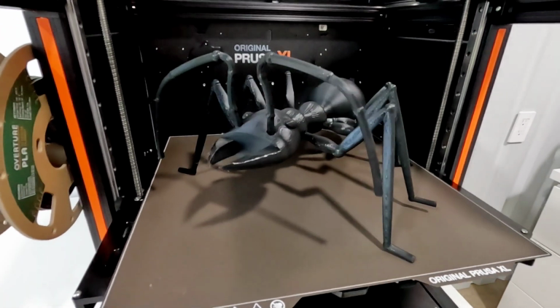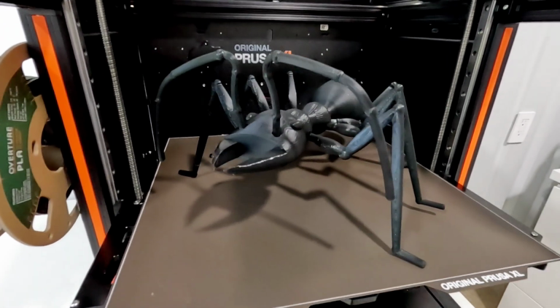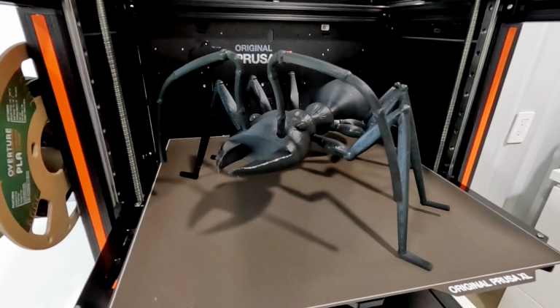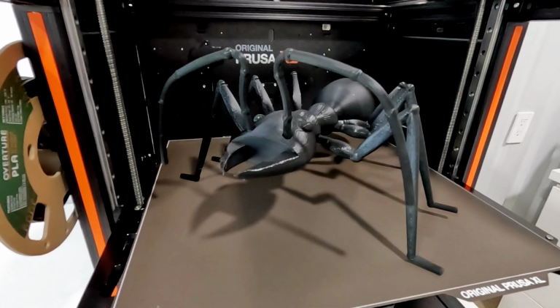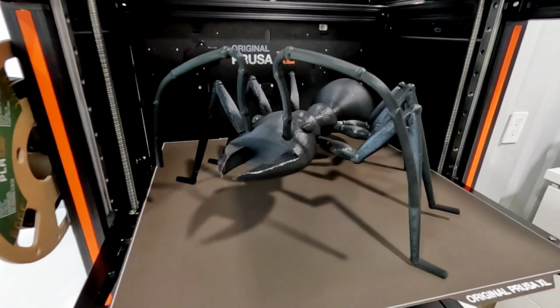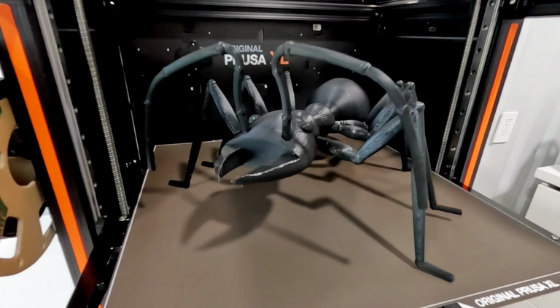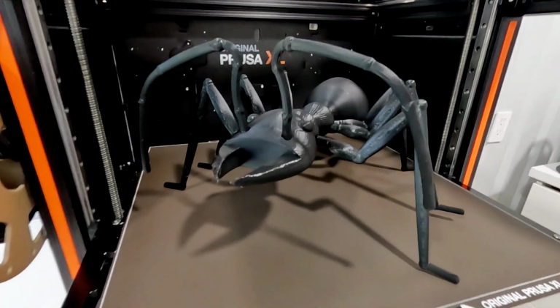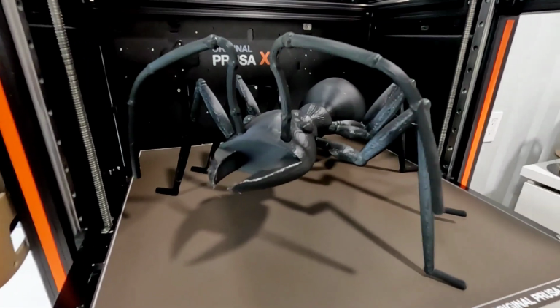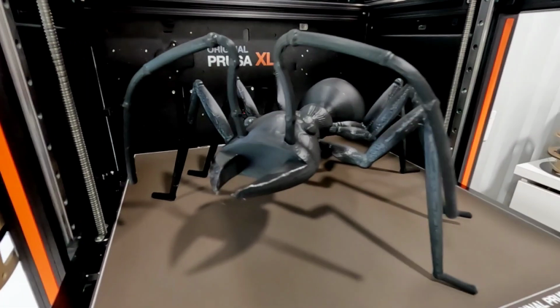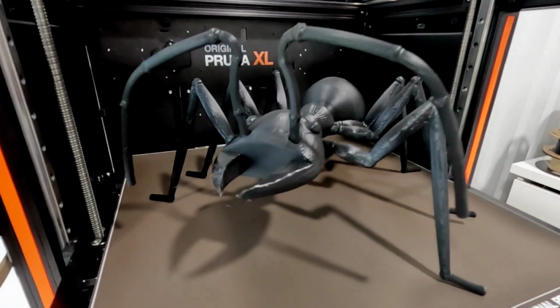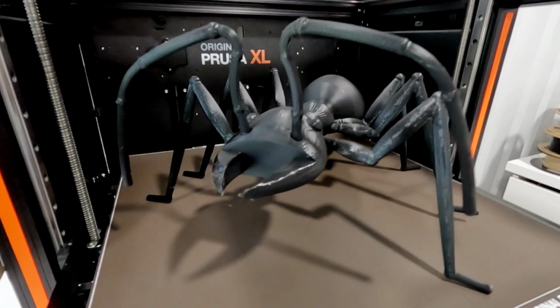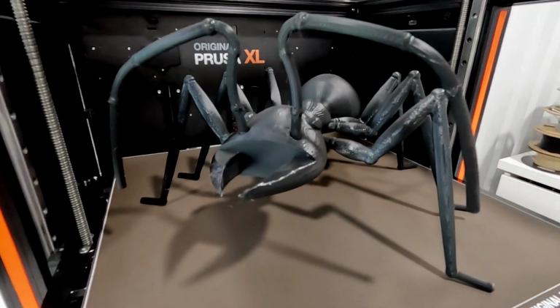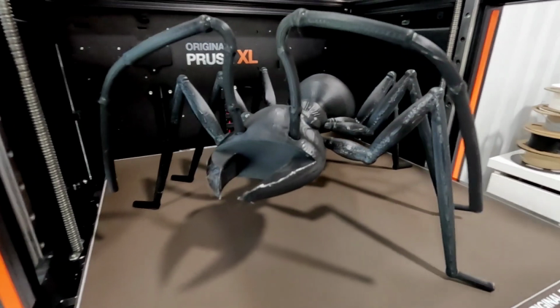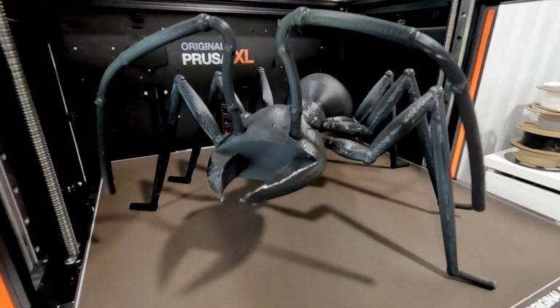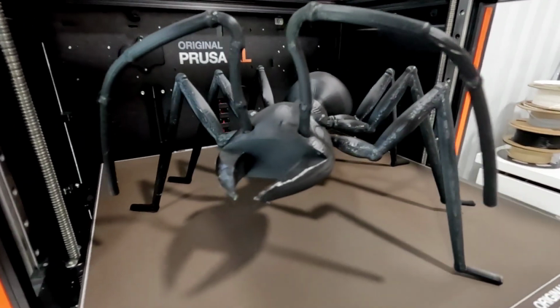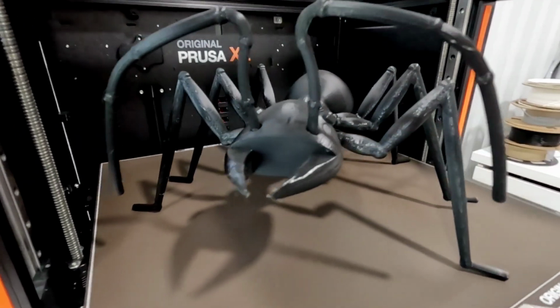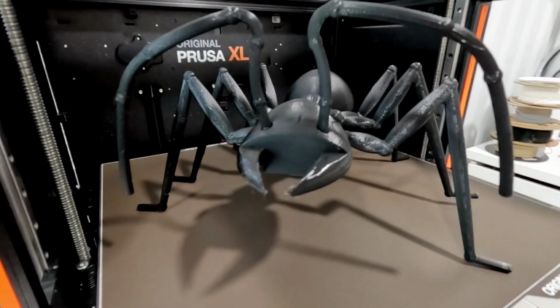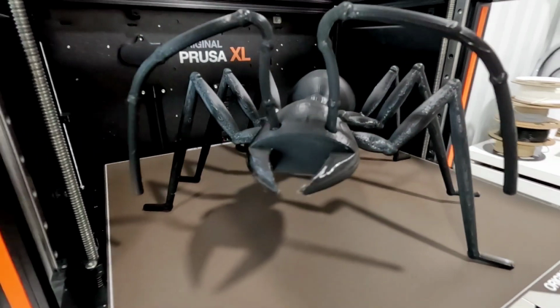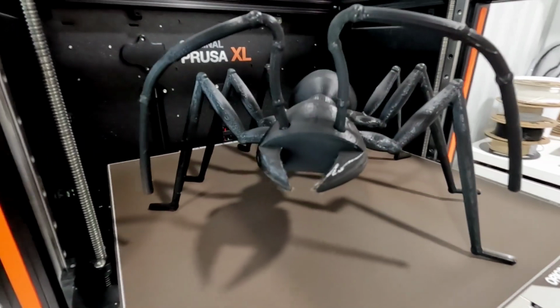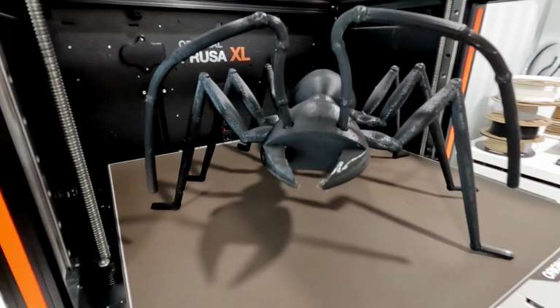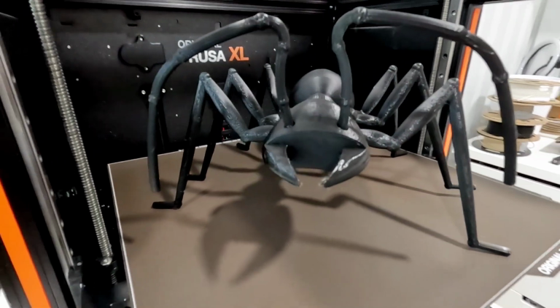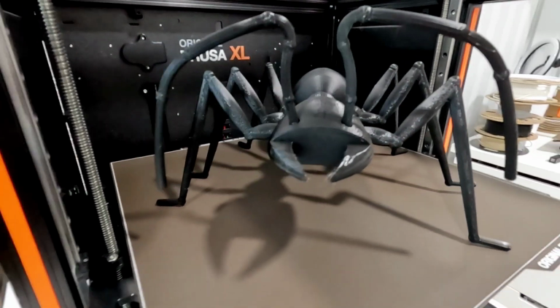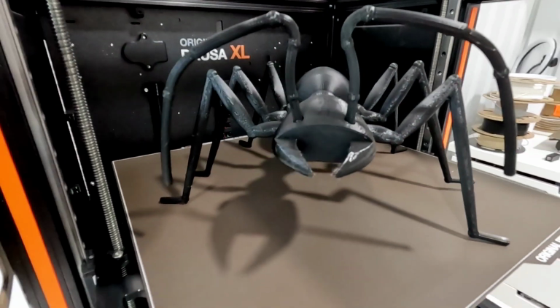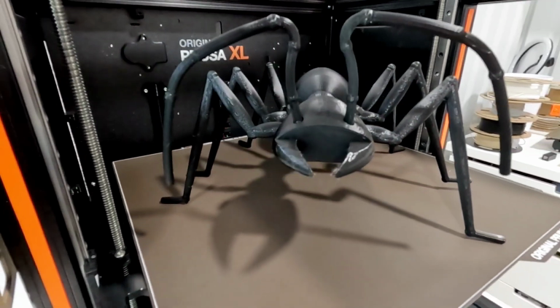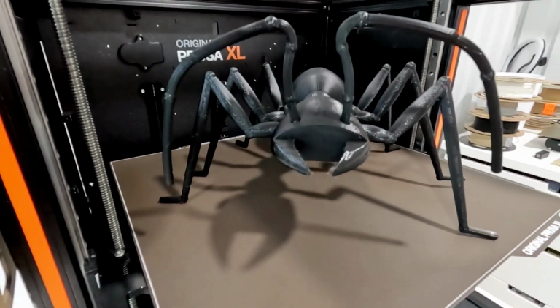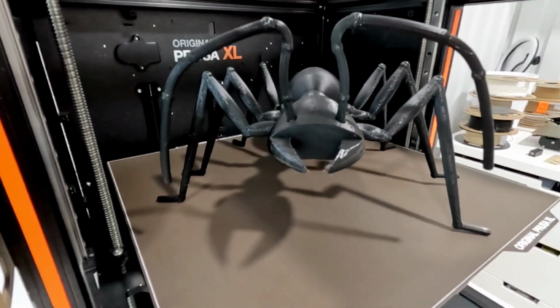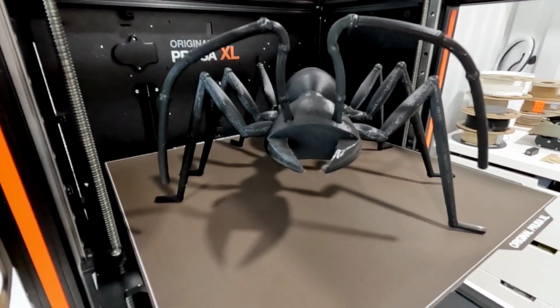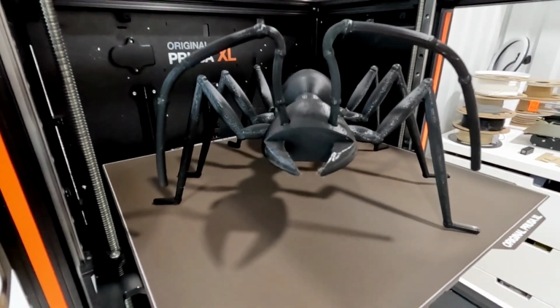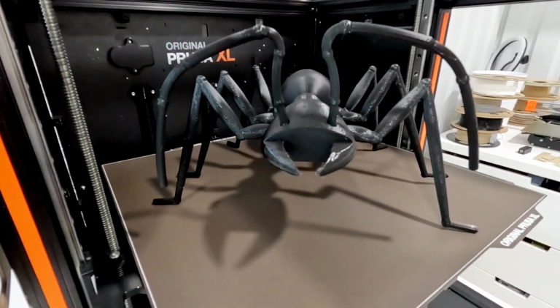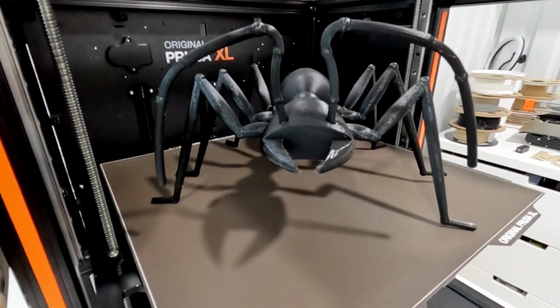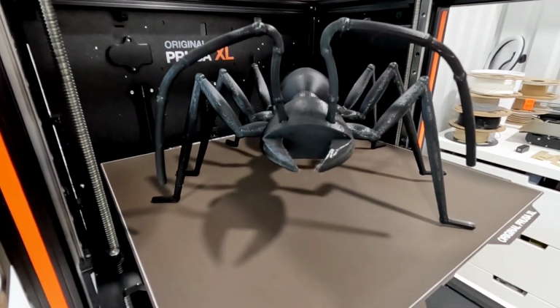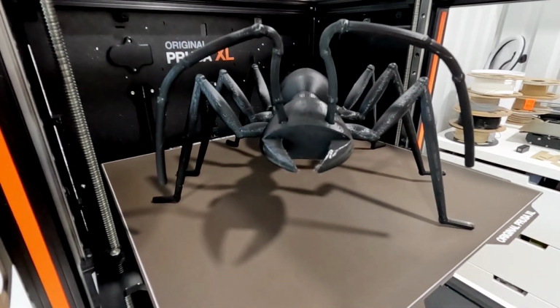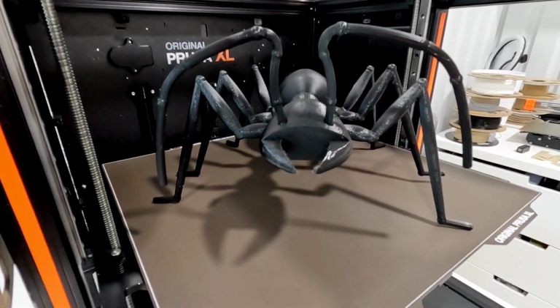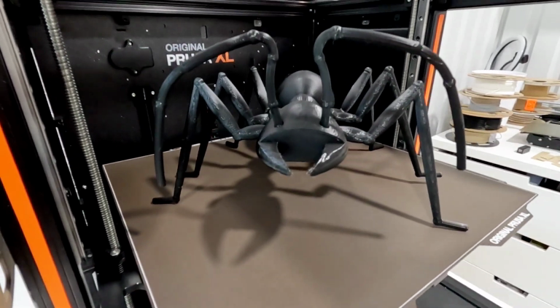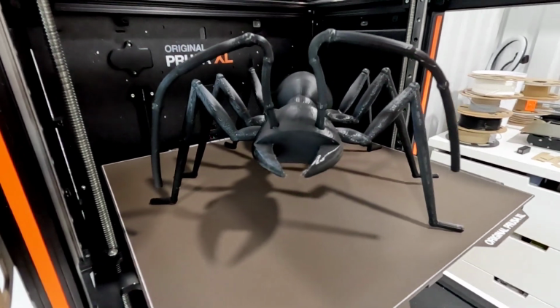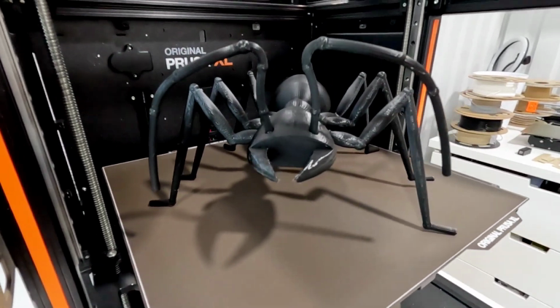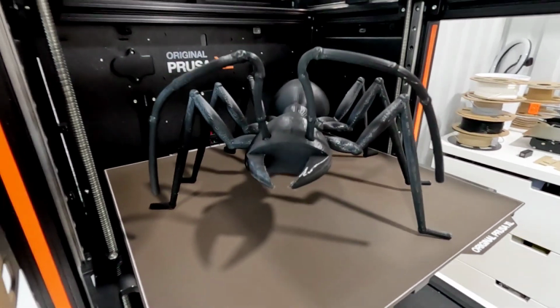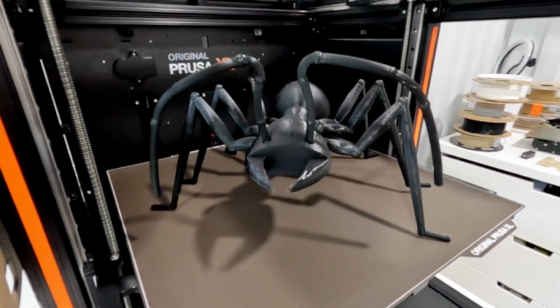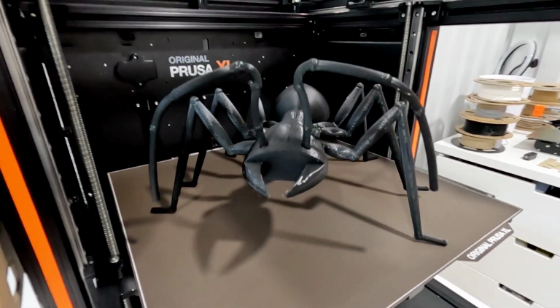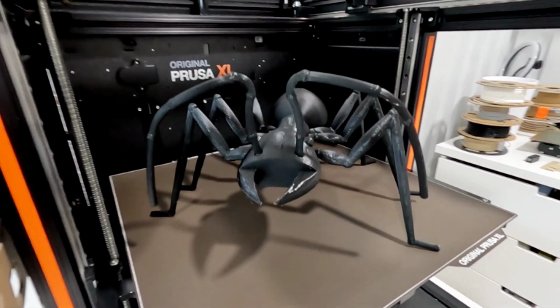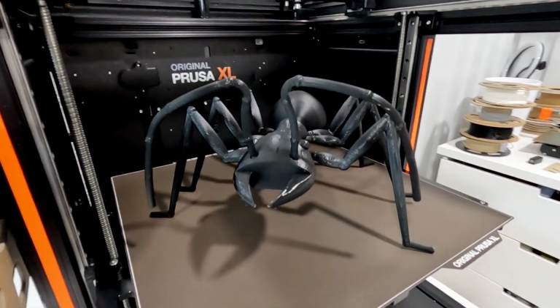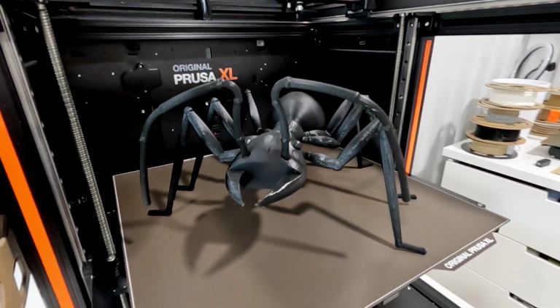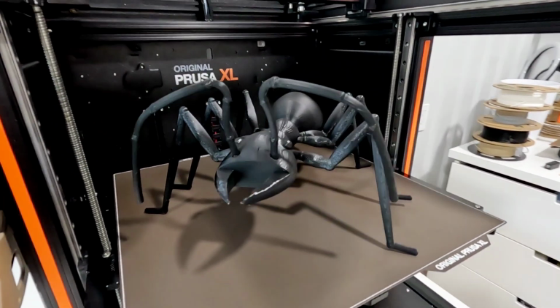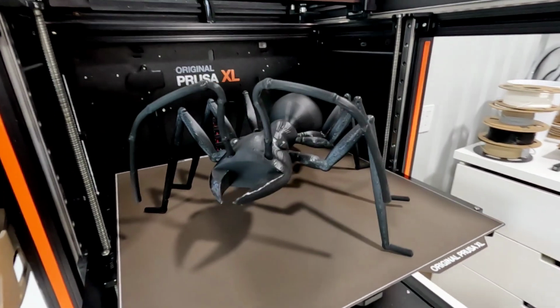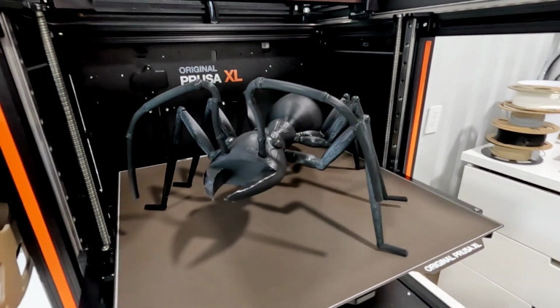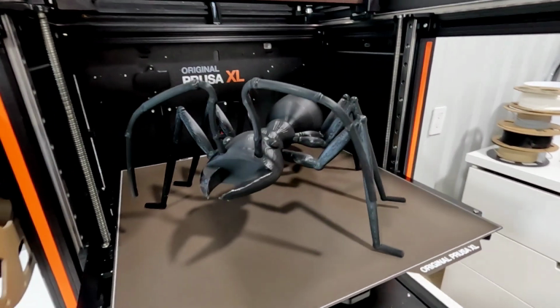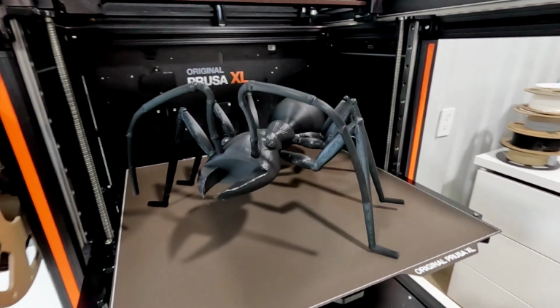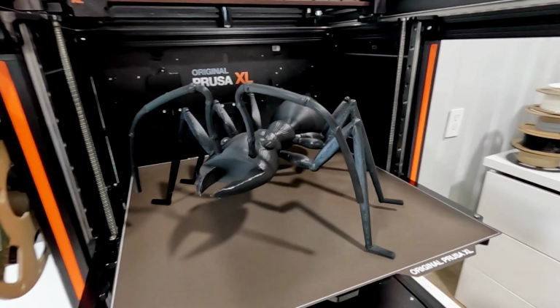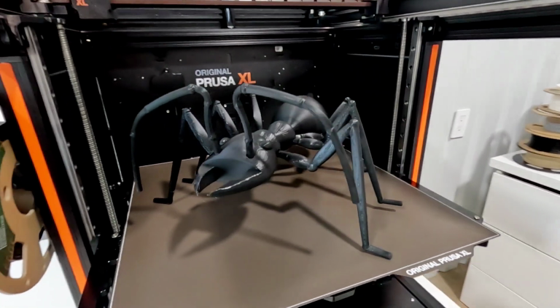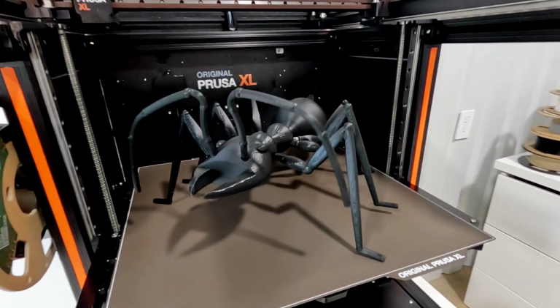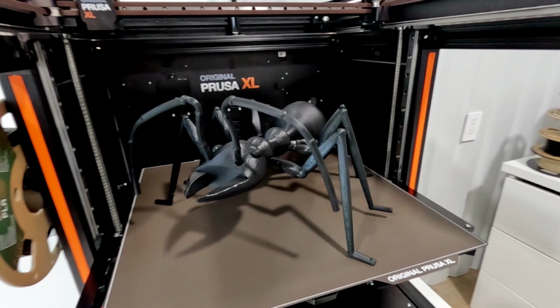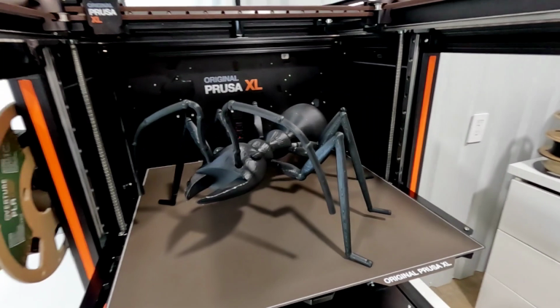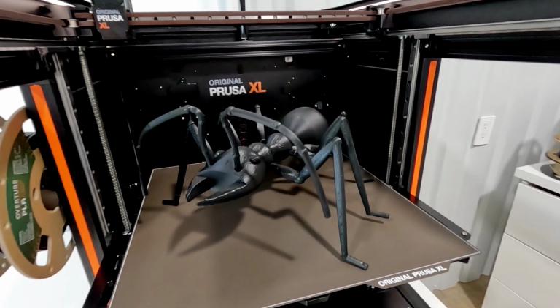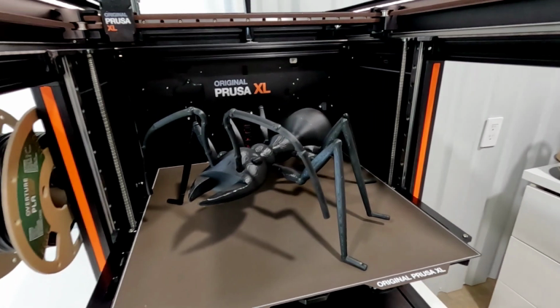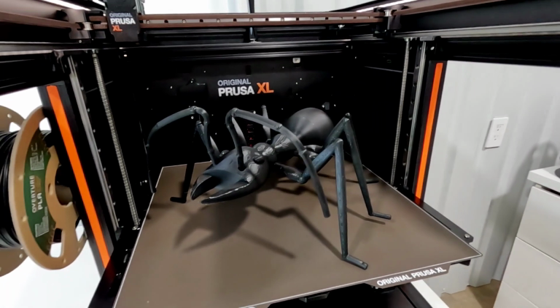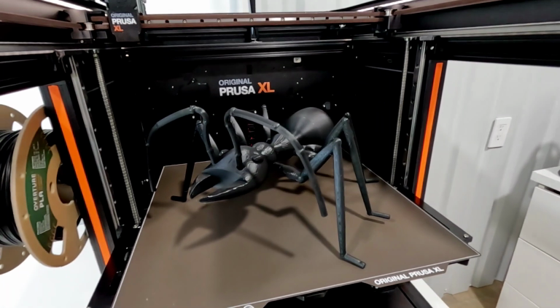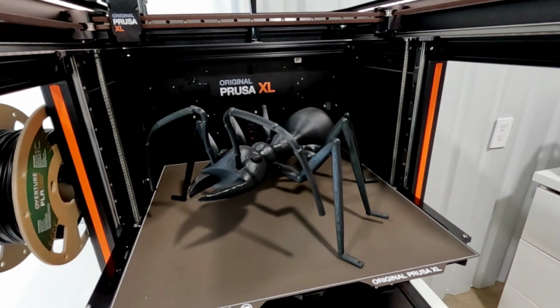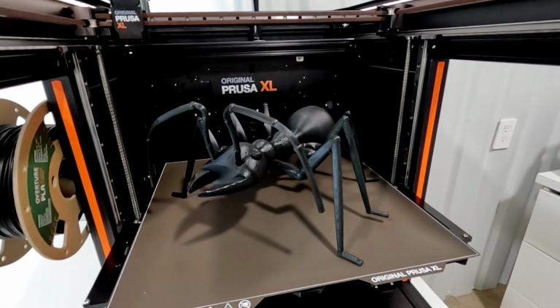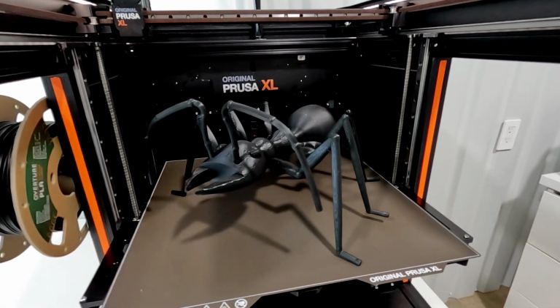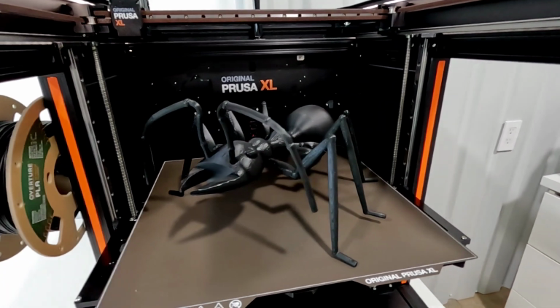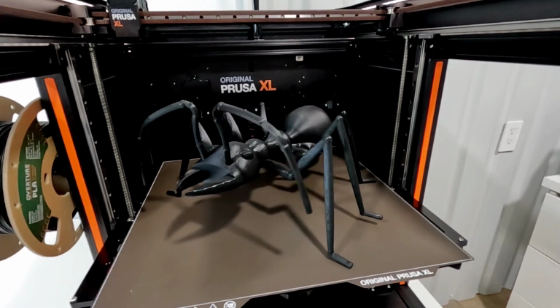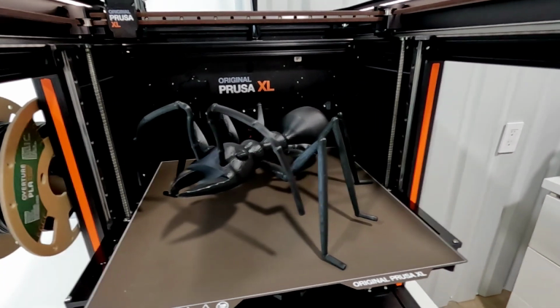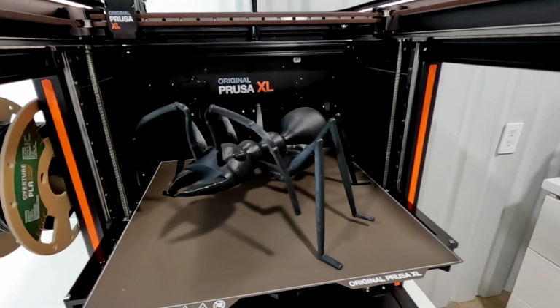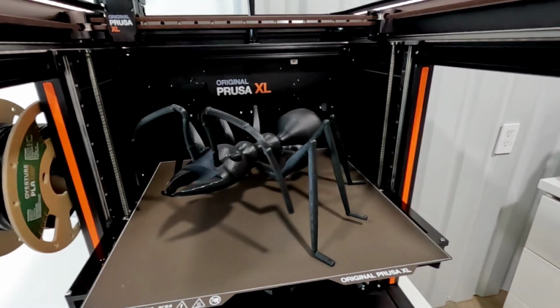This is how it looks all together: it's about 14 inches long and from foot to foot it's about 12 inches wide. That's kind of a cool little monster! Let me know what you think — thanks for watching.